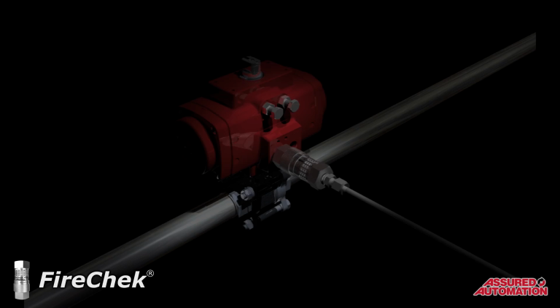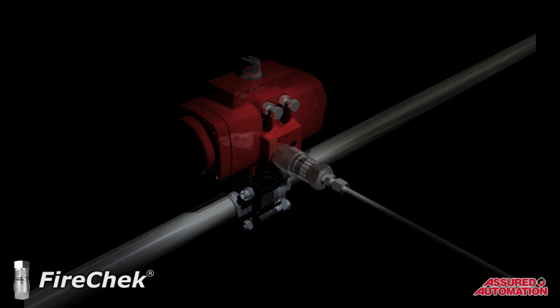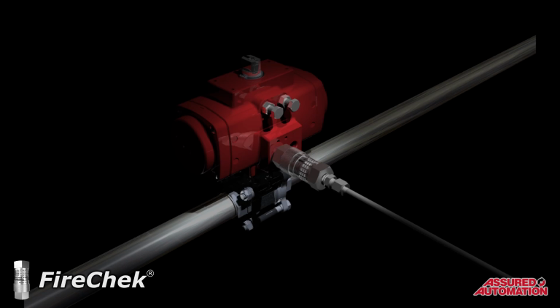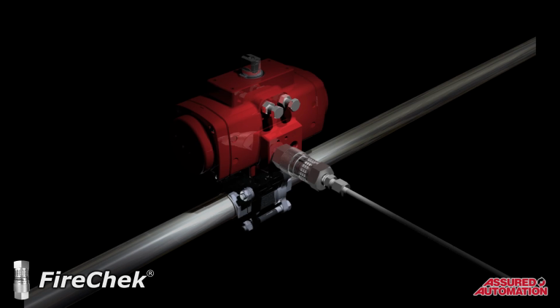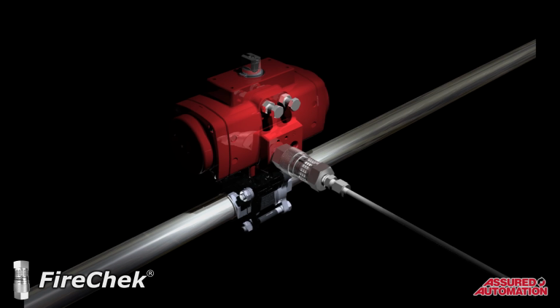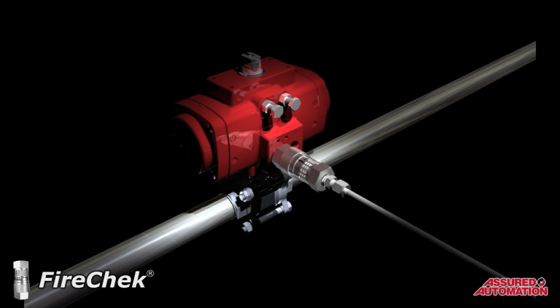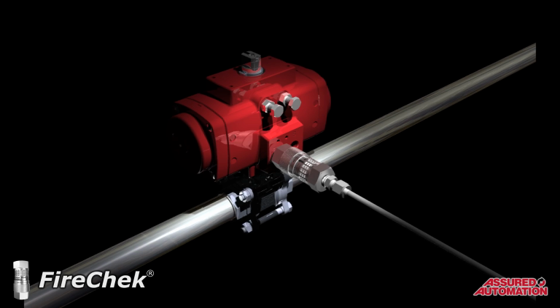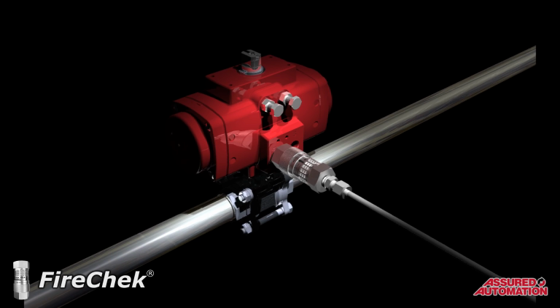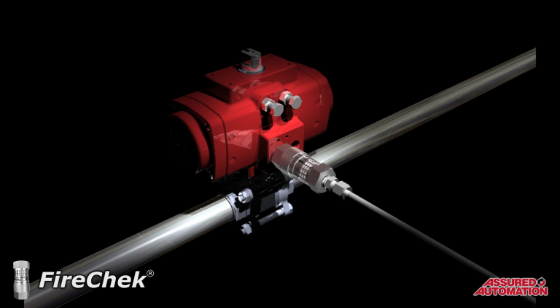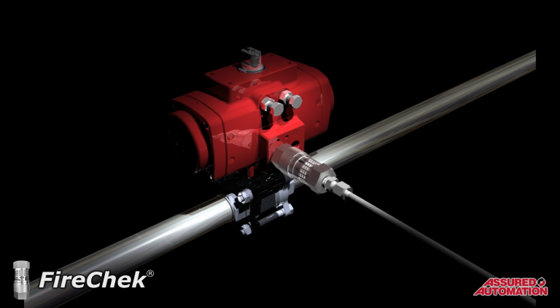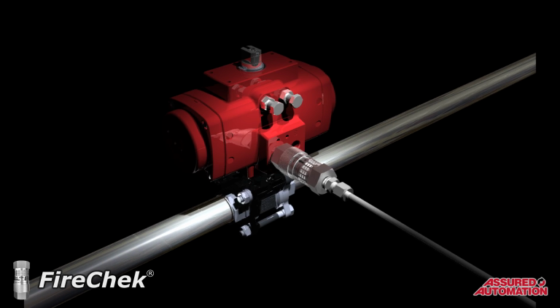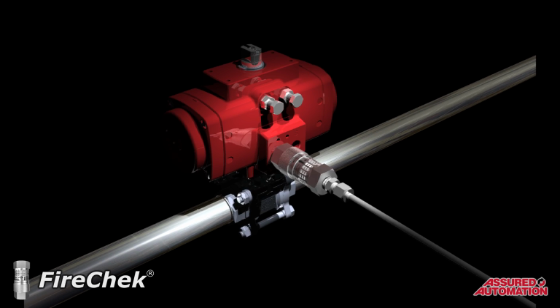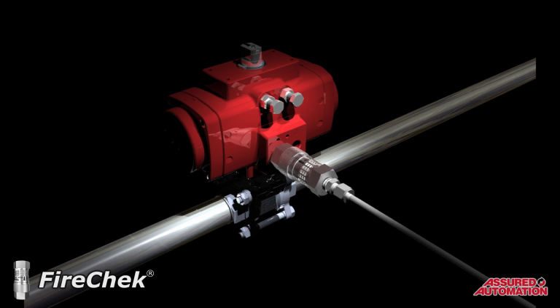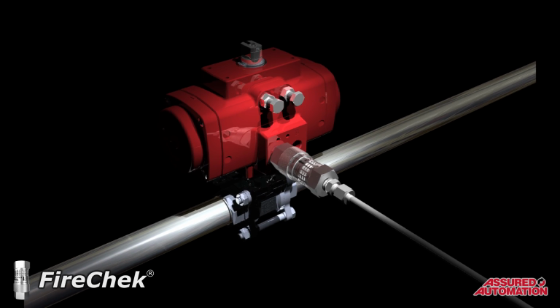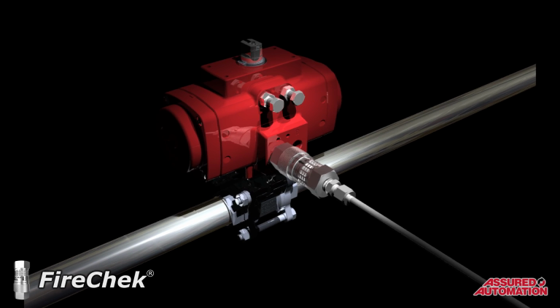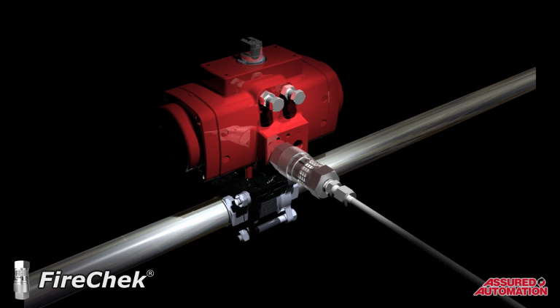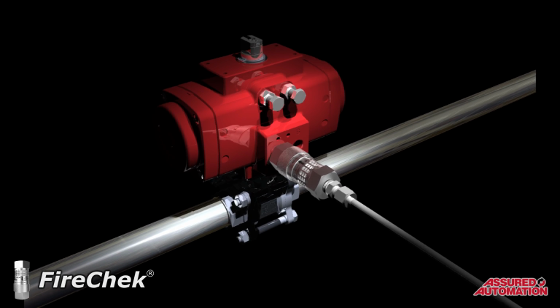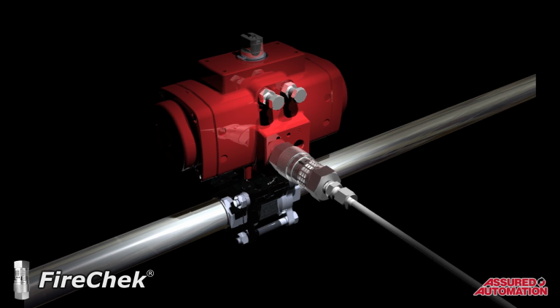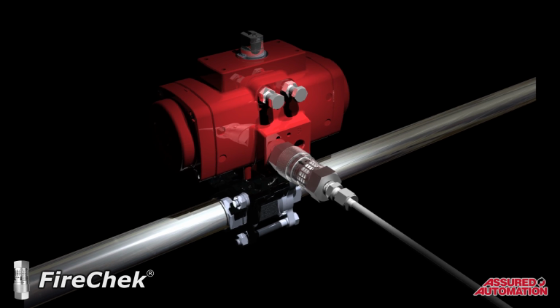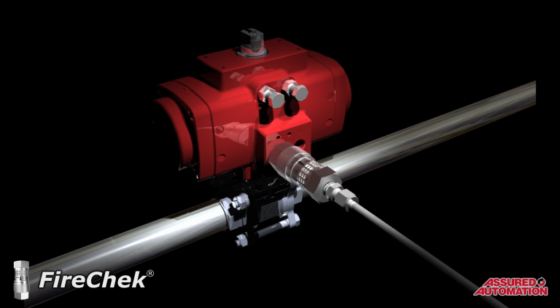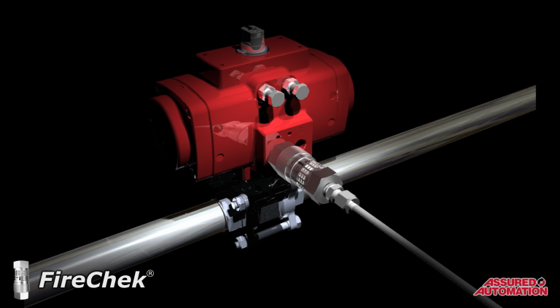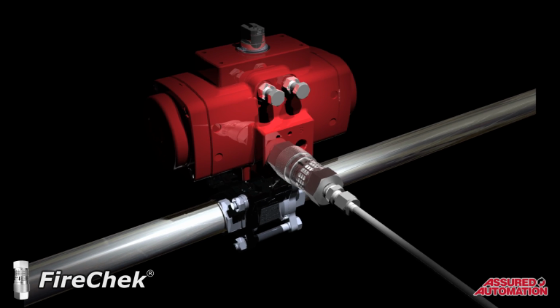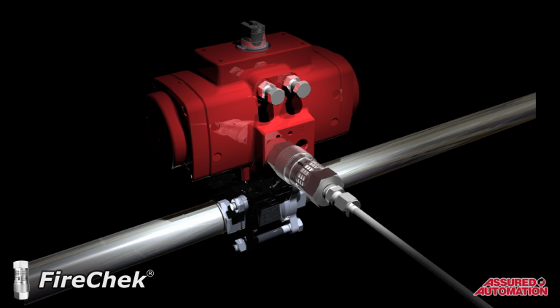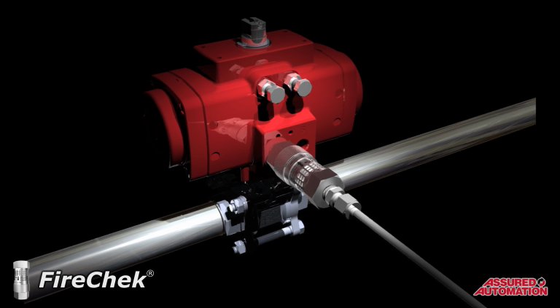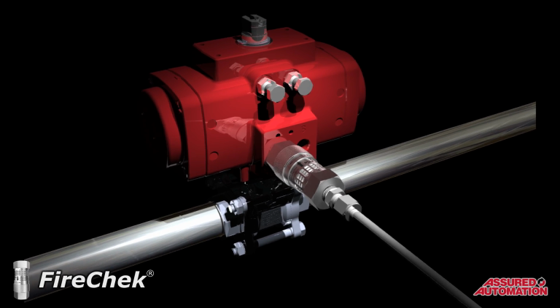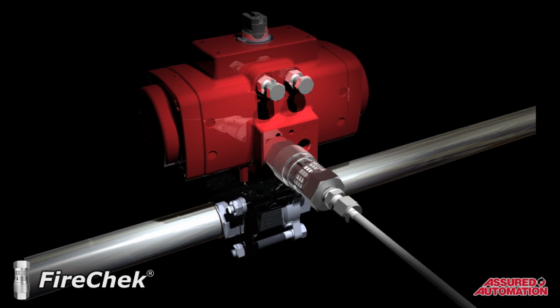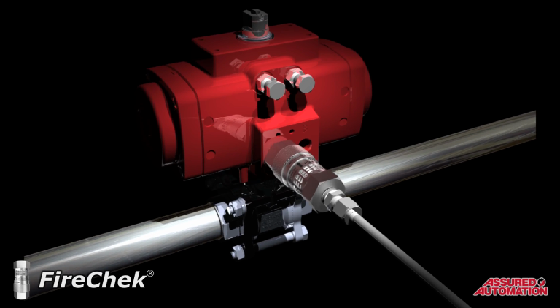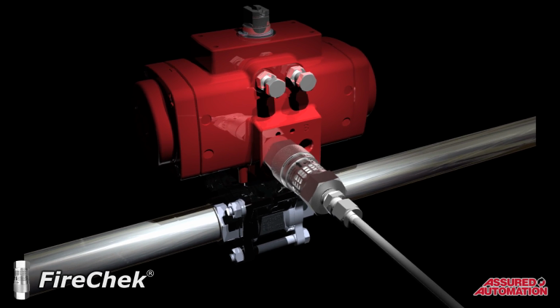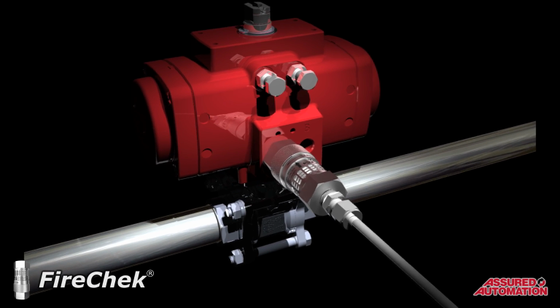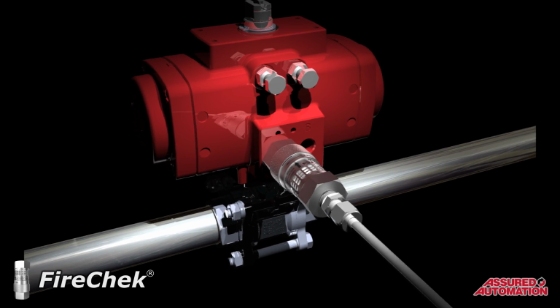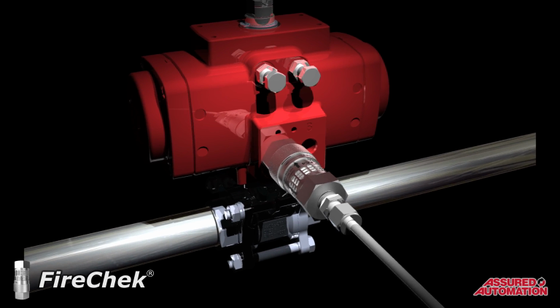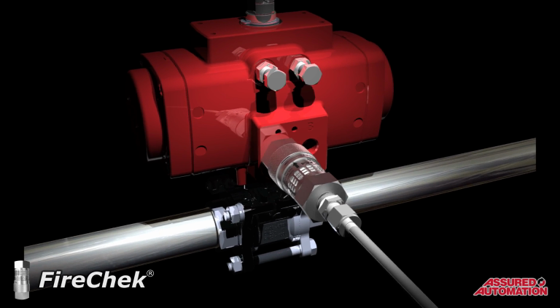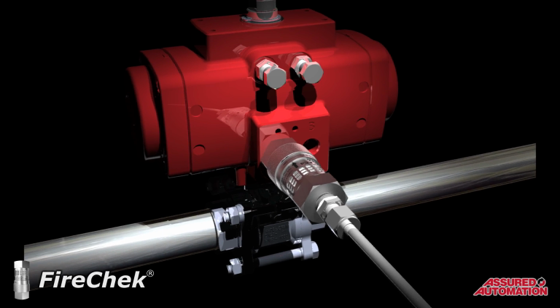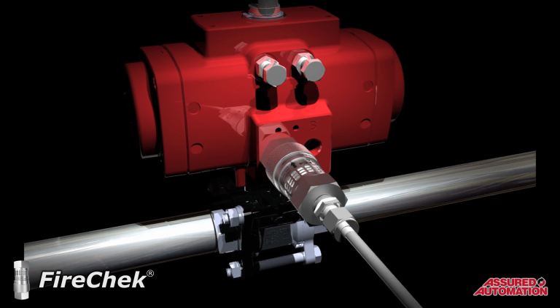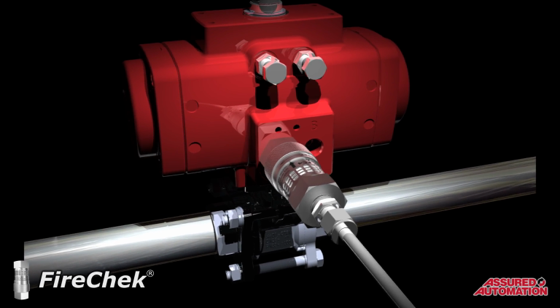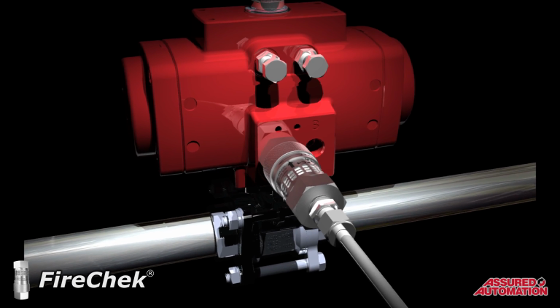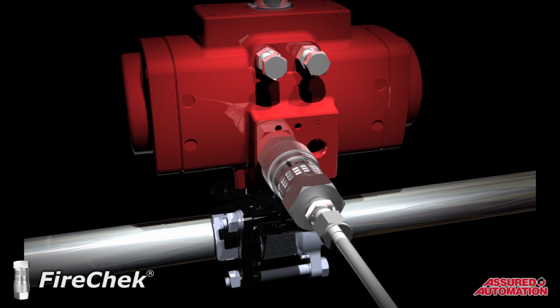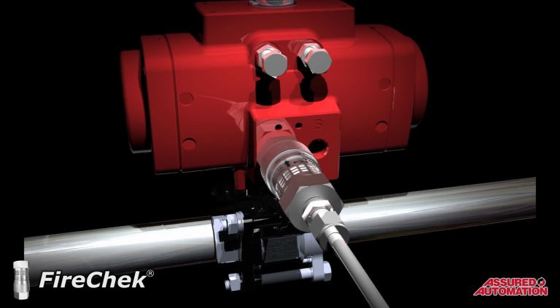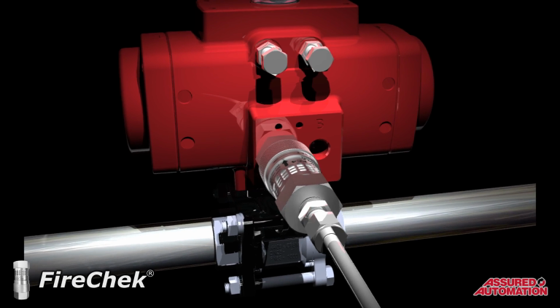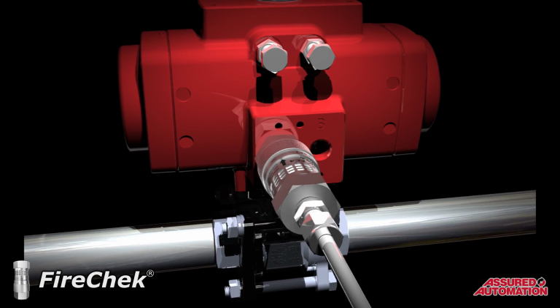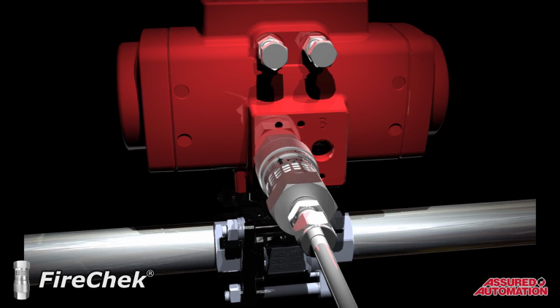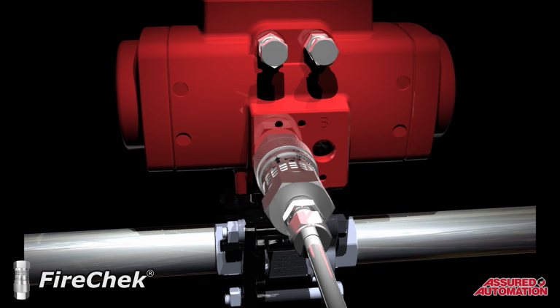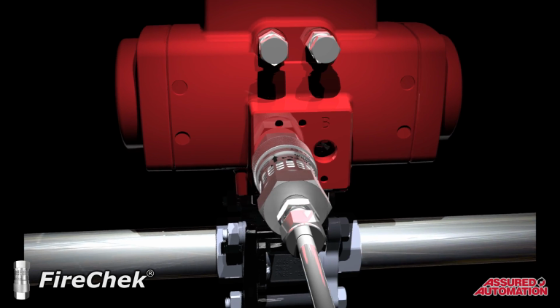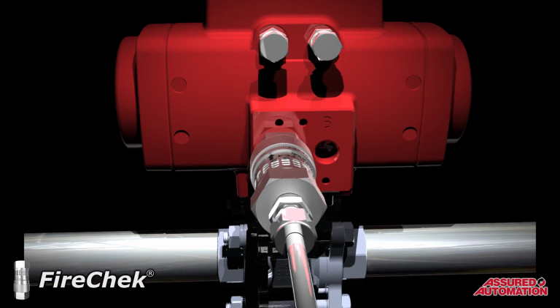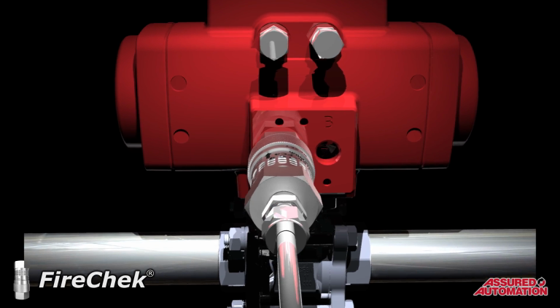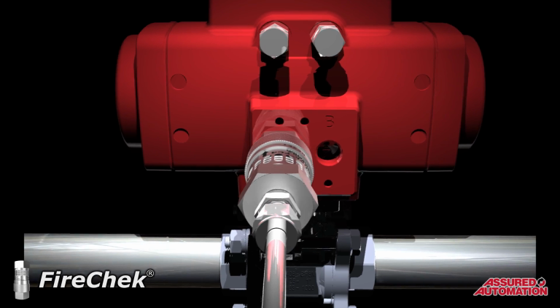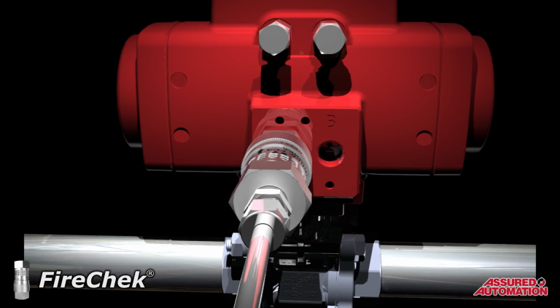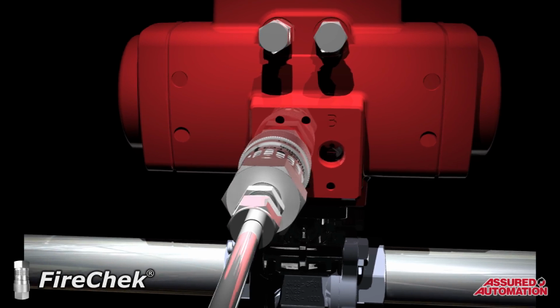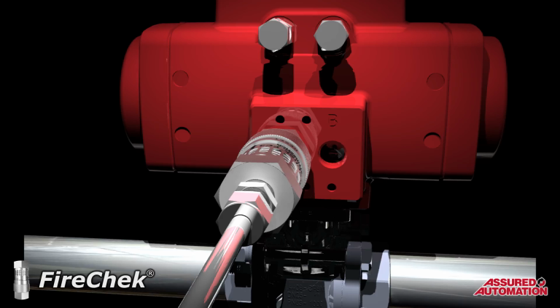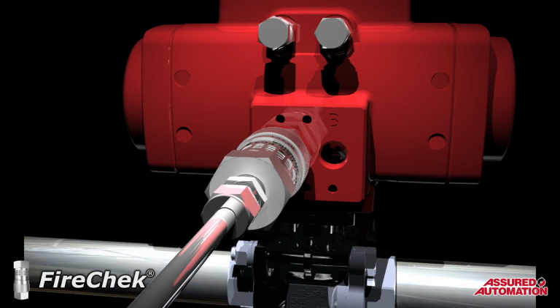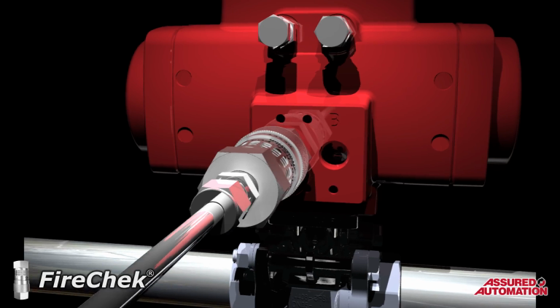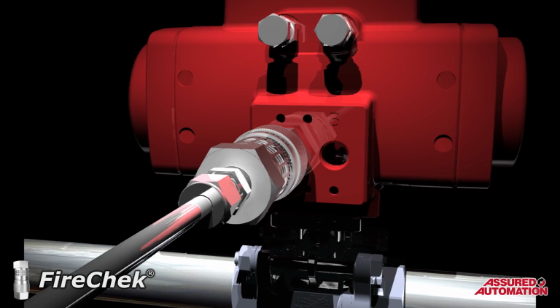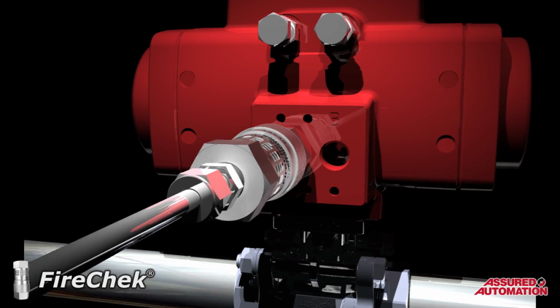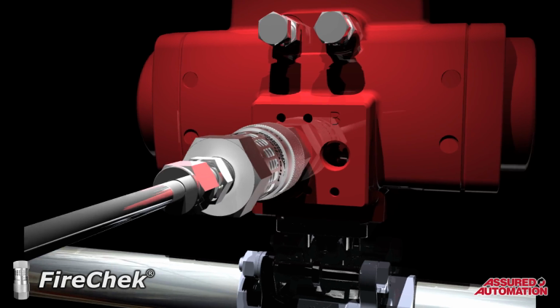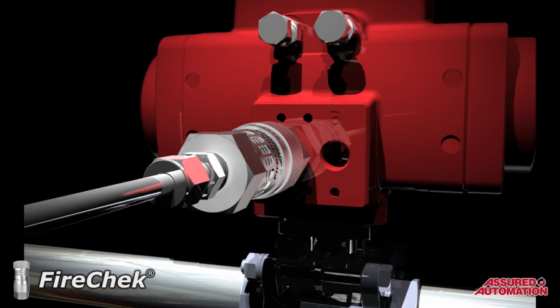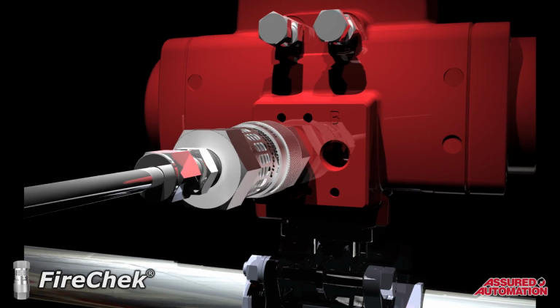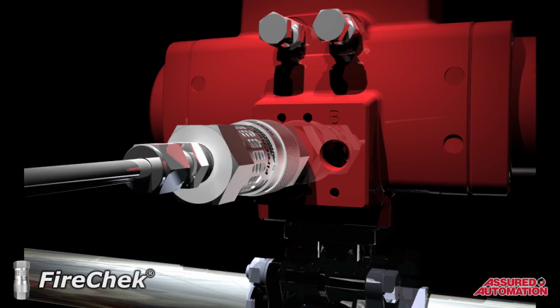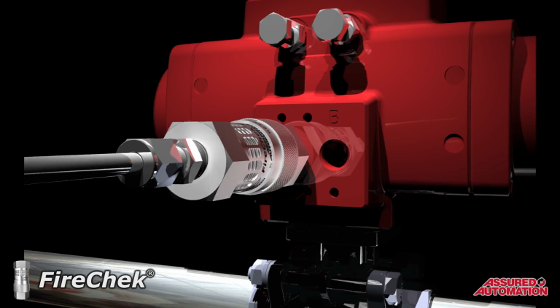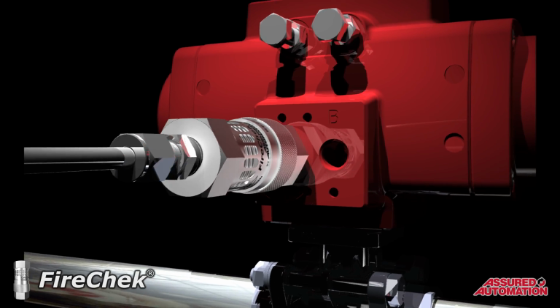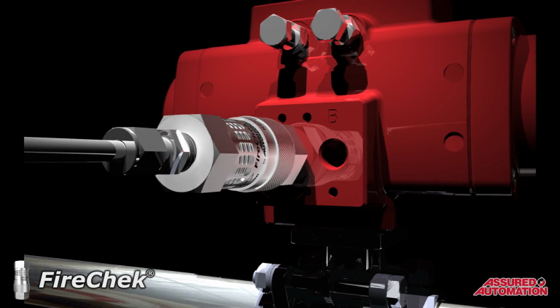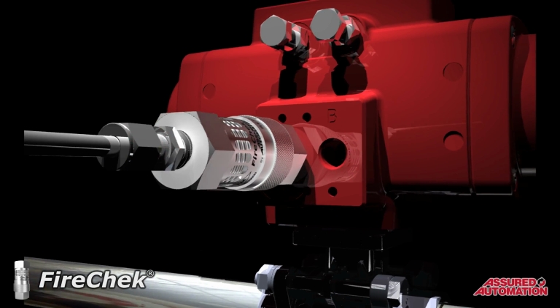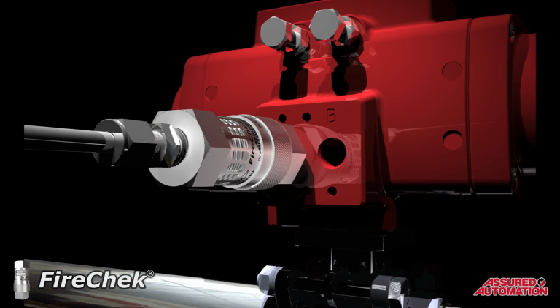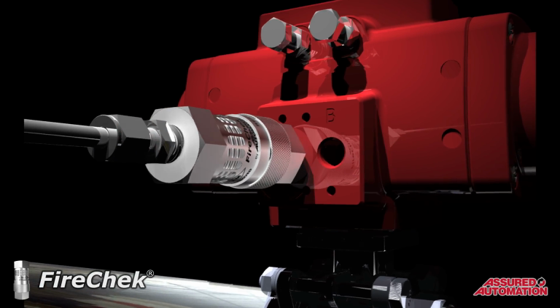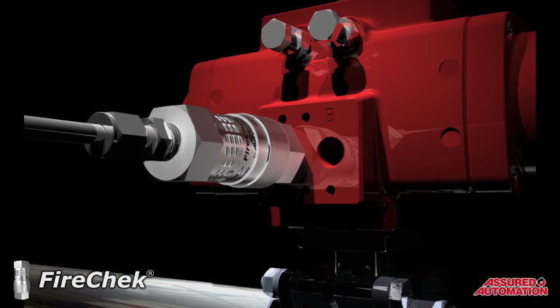For smaller actuators, the FireCheck valve is used by itself and it can be installed anywhere on the supply airline to the actuator.